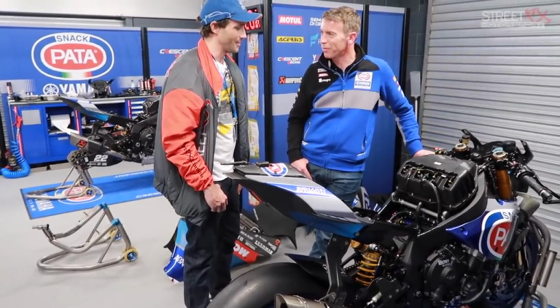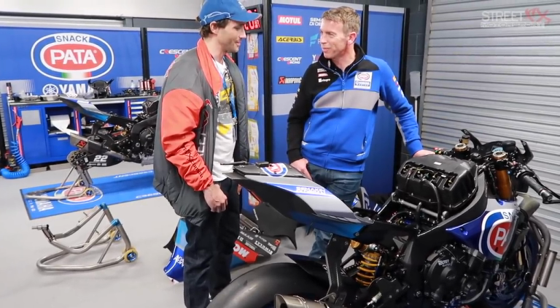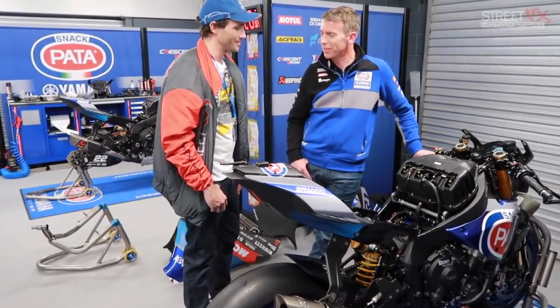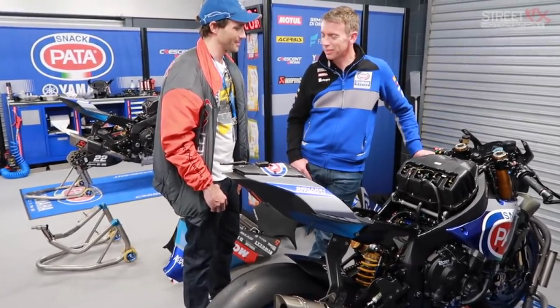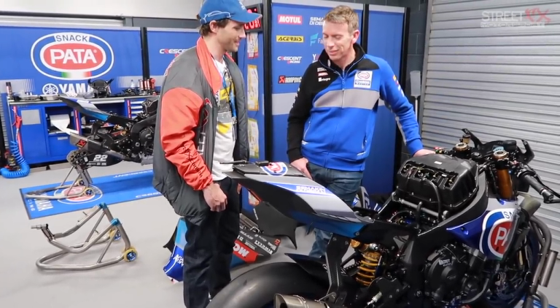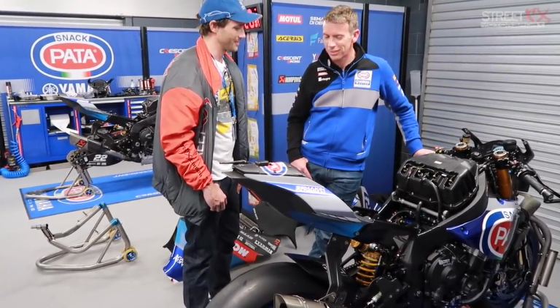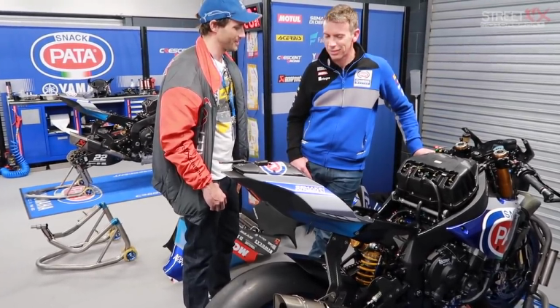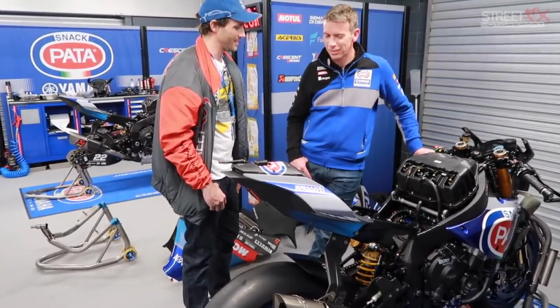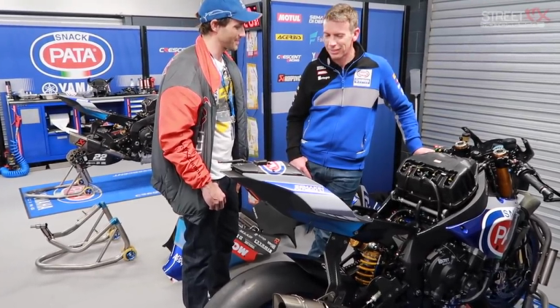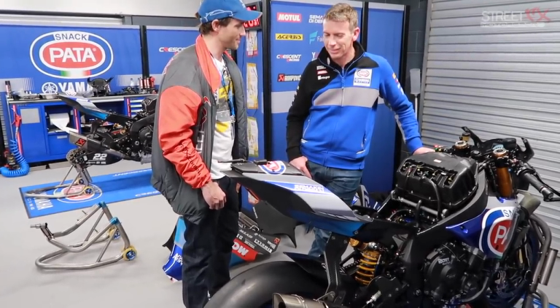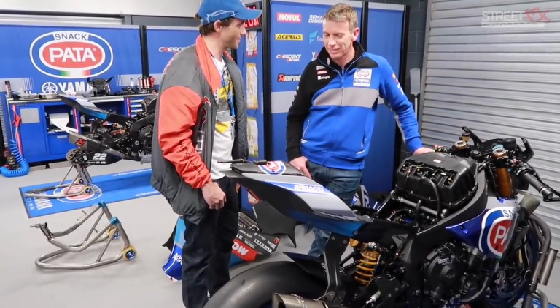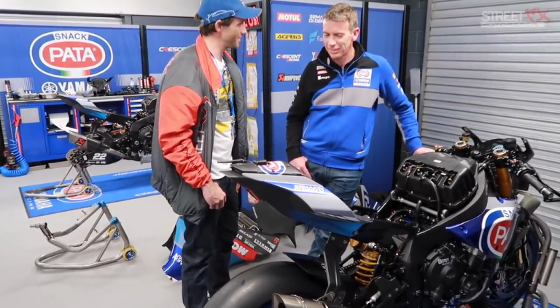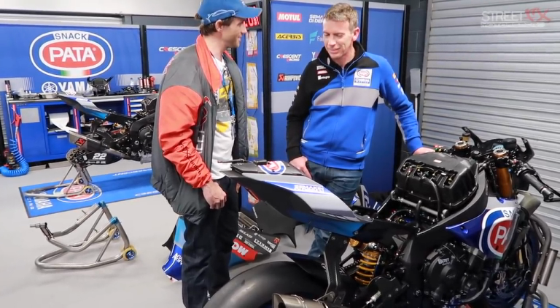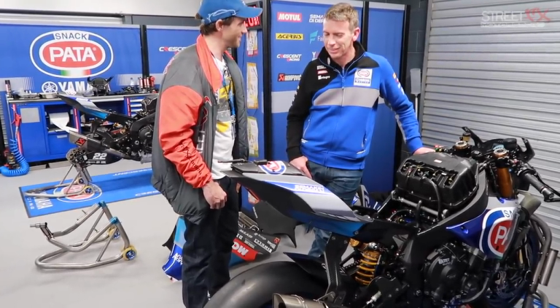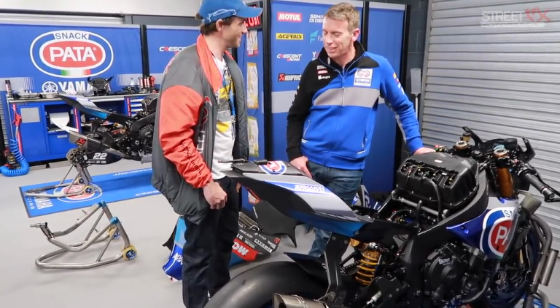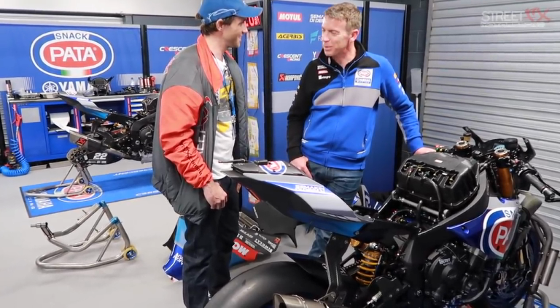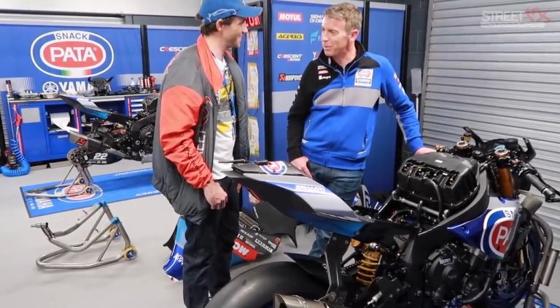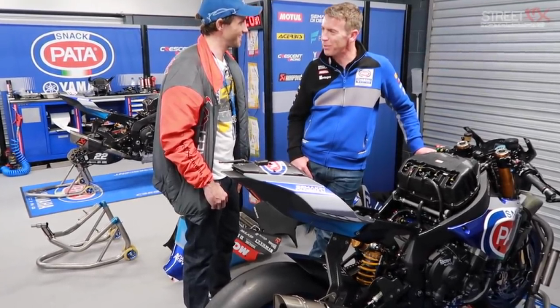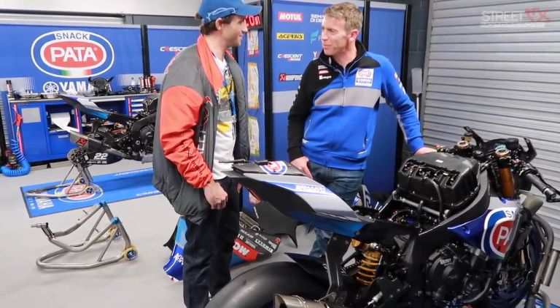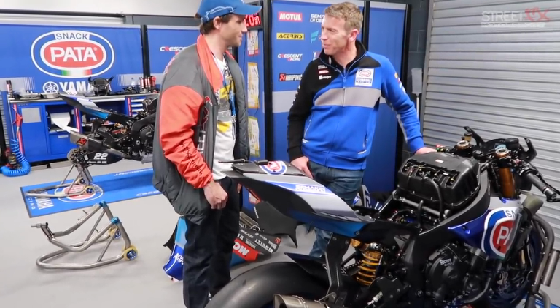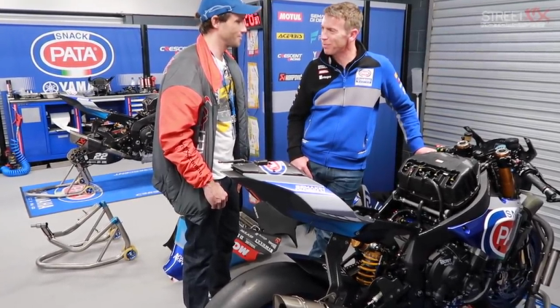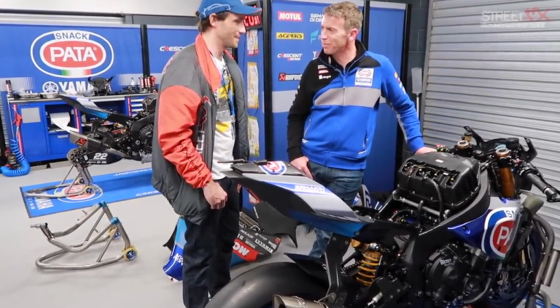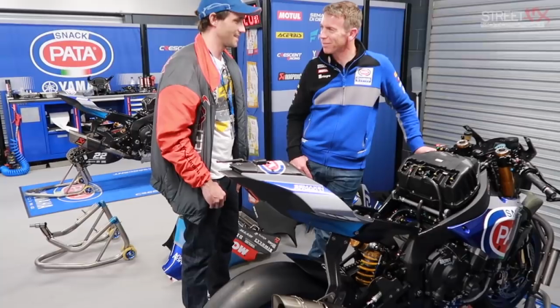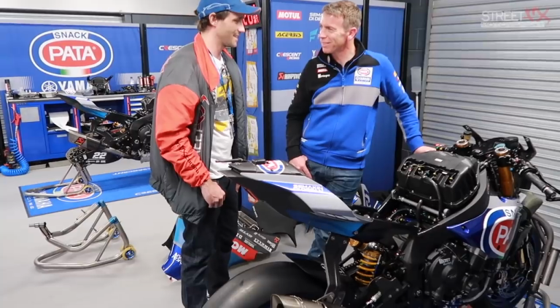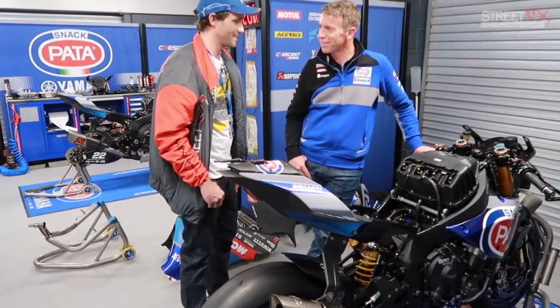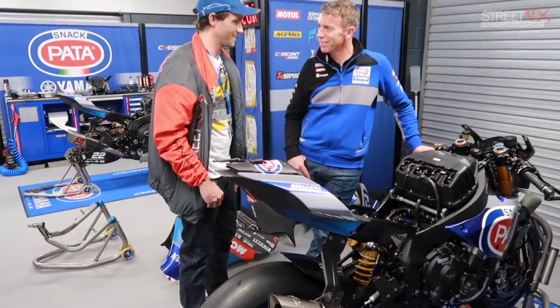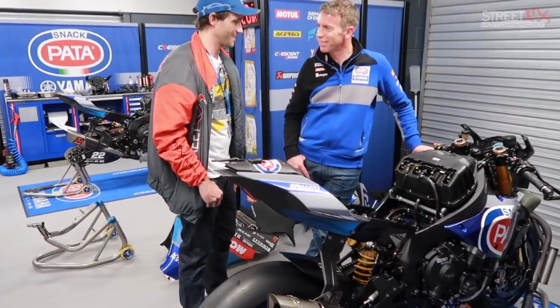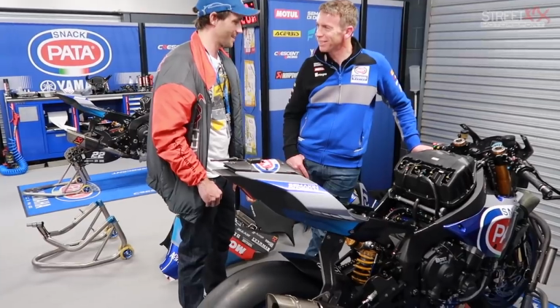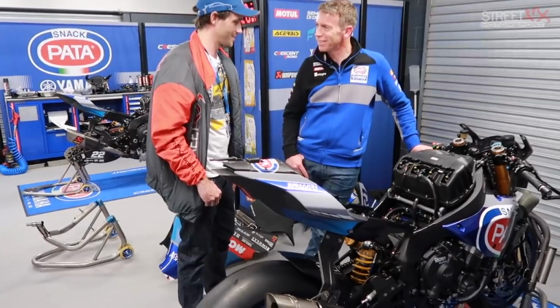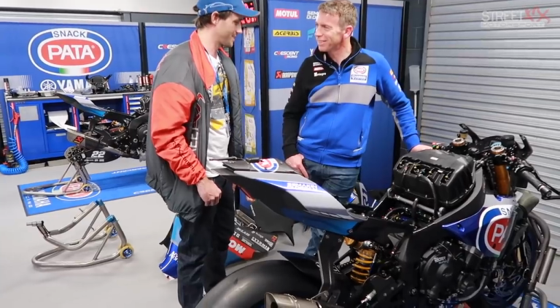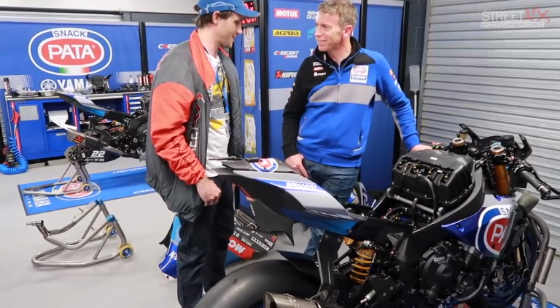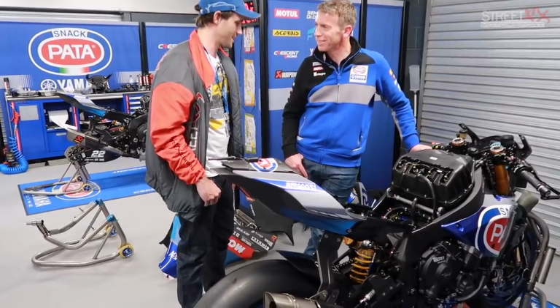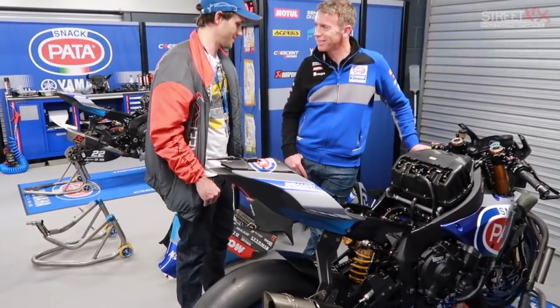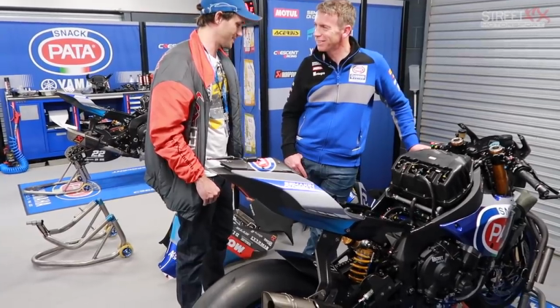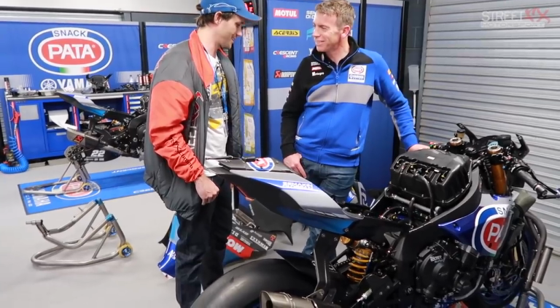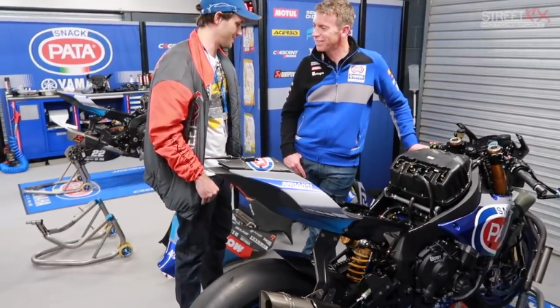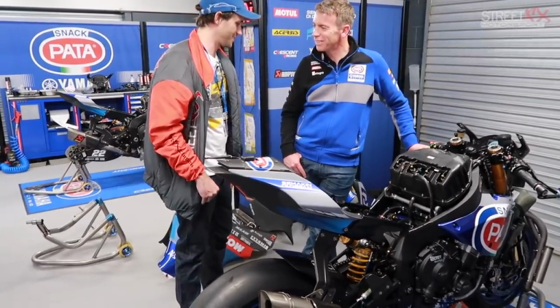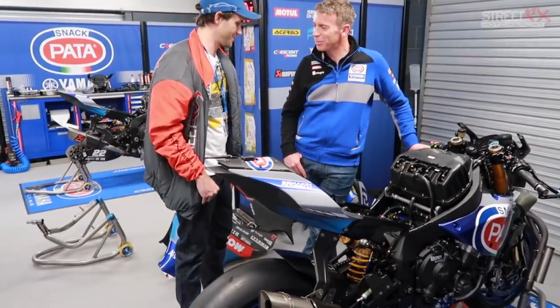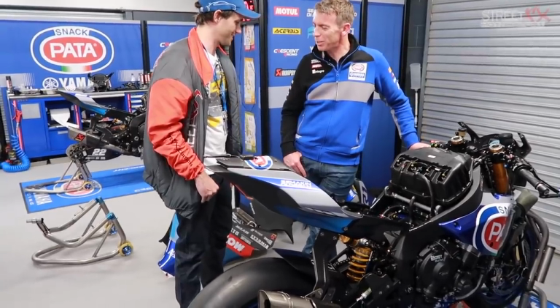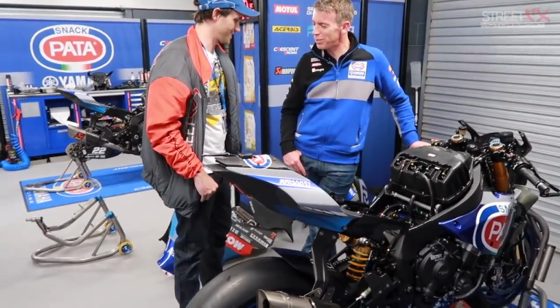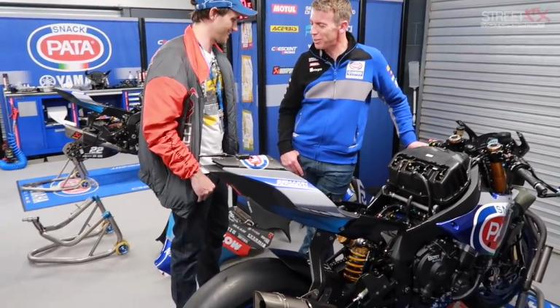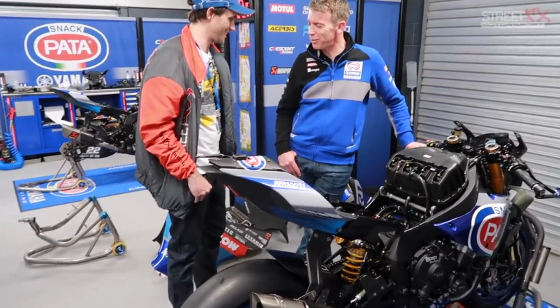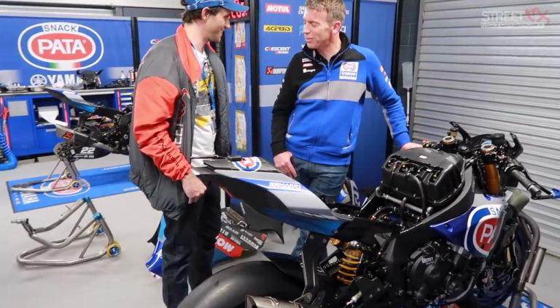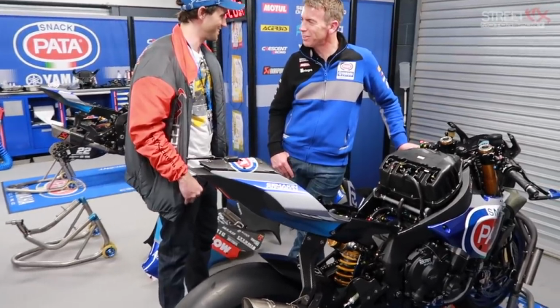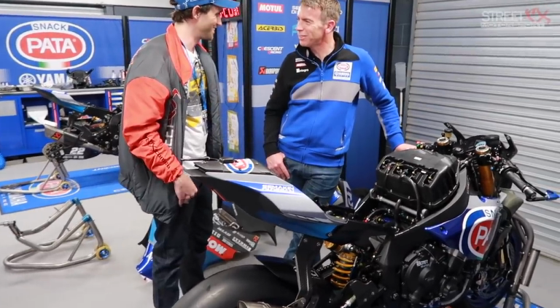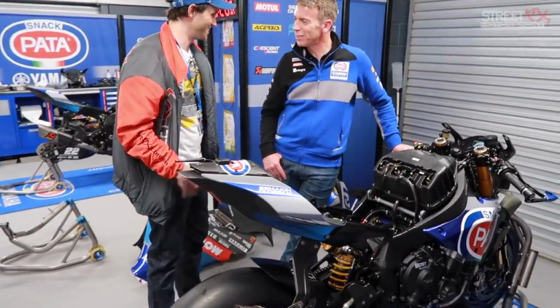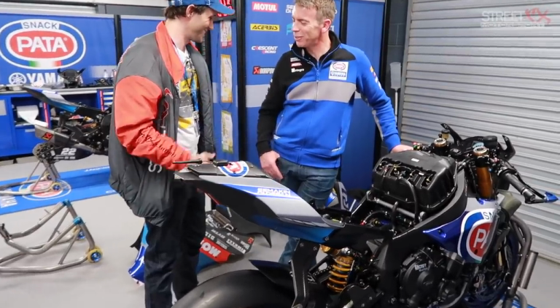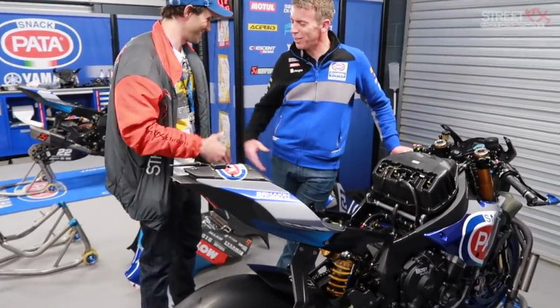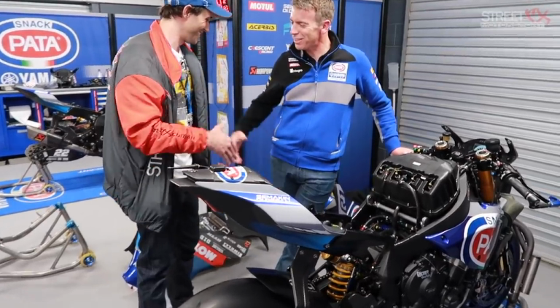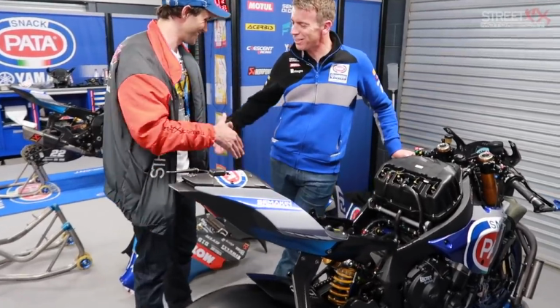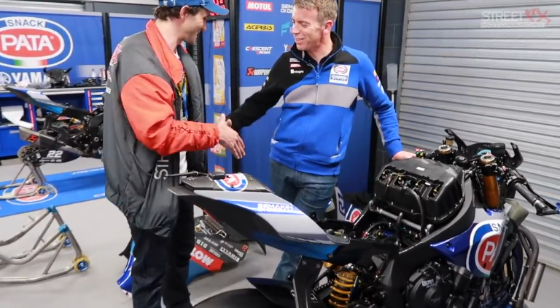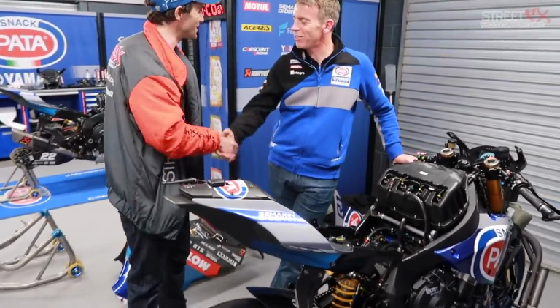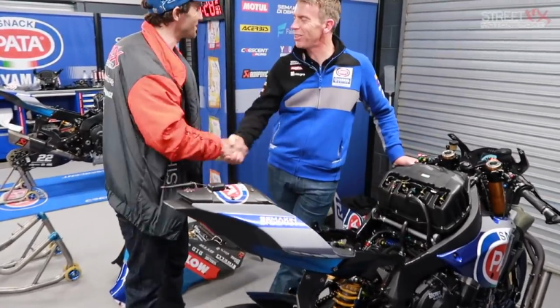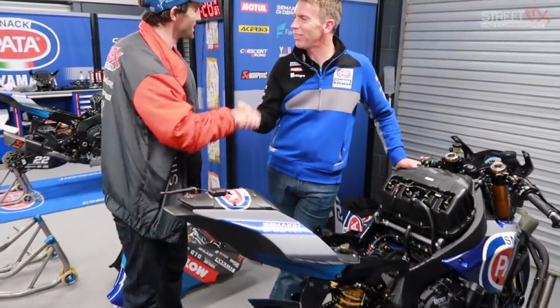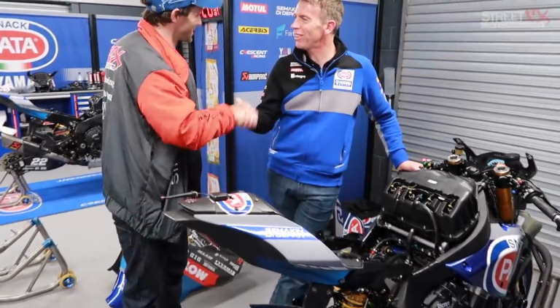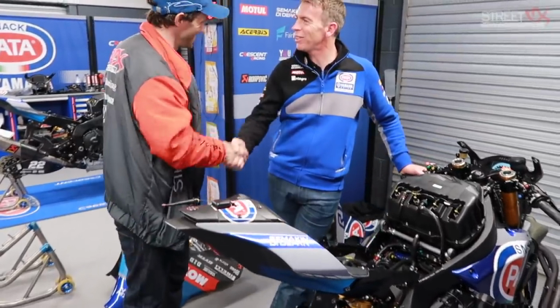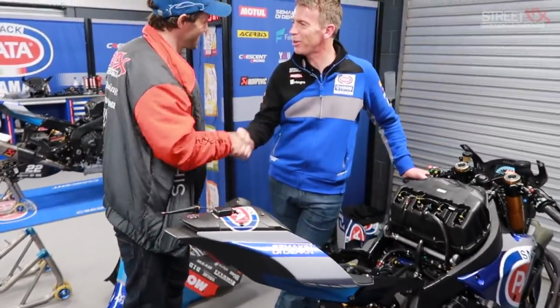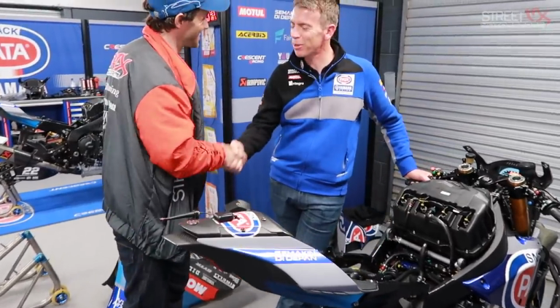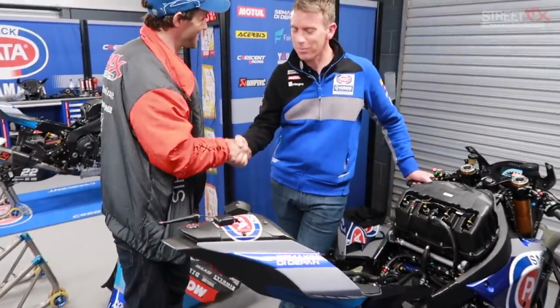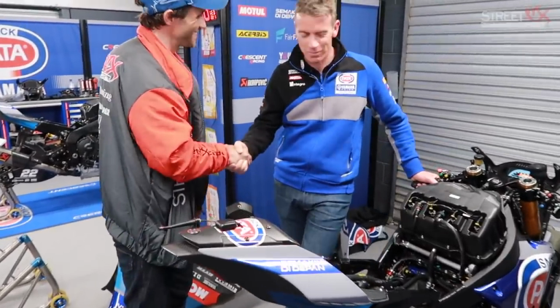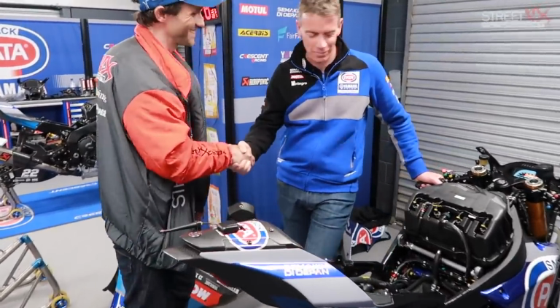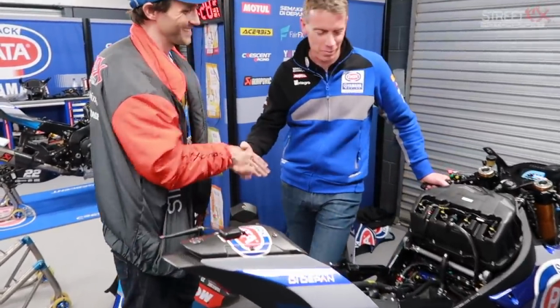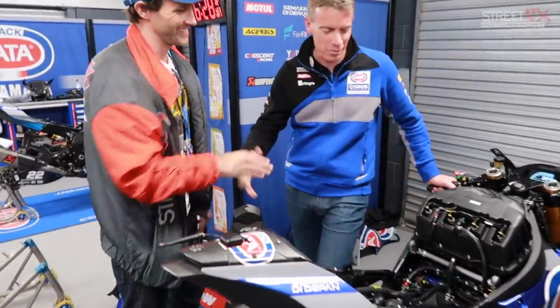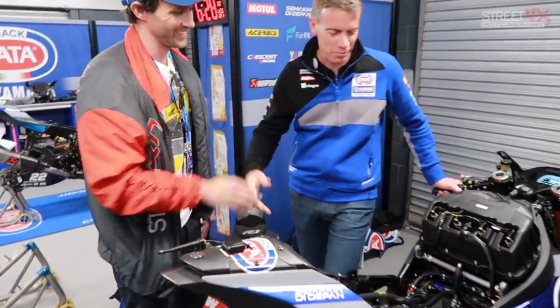Well, good luck tomorrow. Thanks, mate. We'll be chatting to you then. Please do. Nice to meet you, man. Thanks very much. You're welcome. Bye bye.